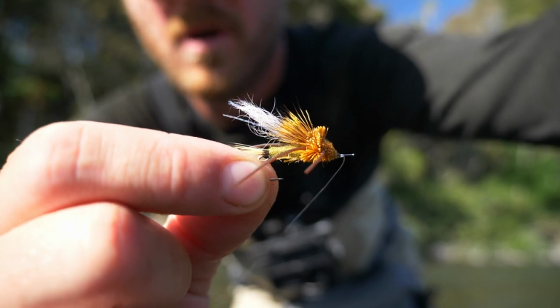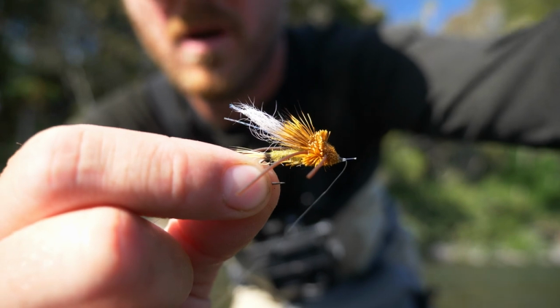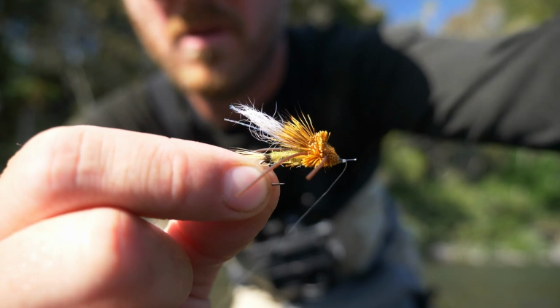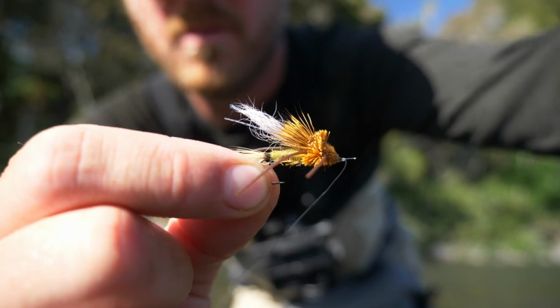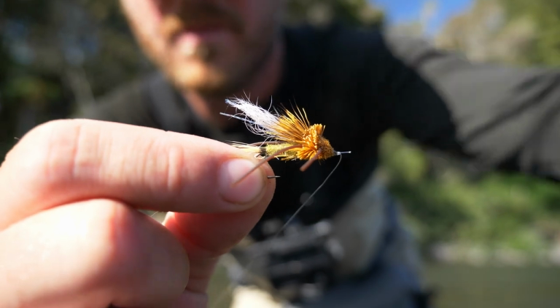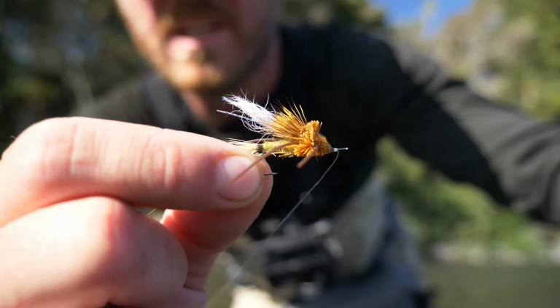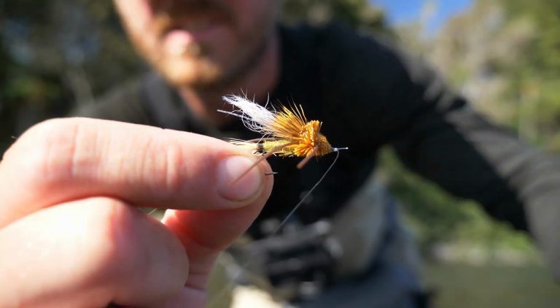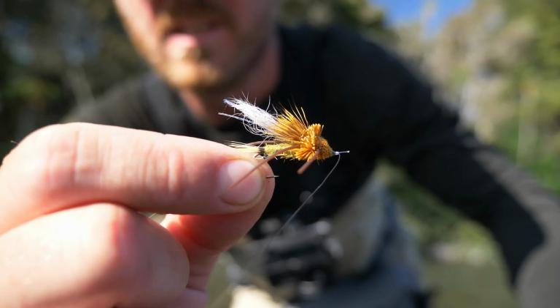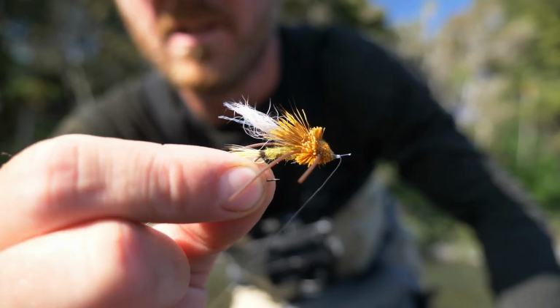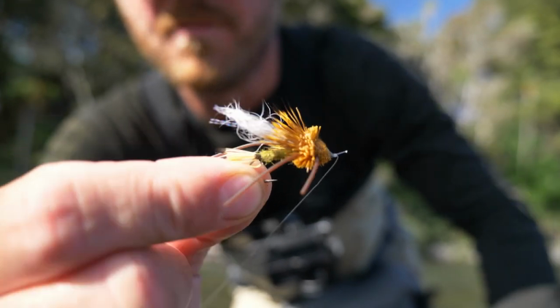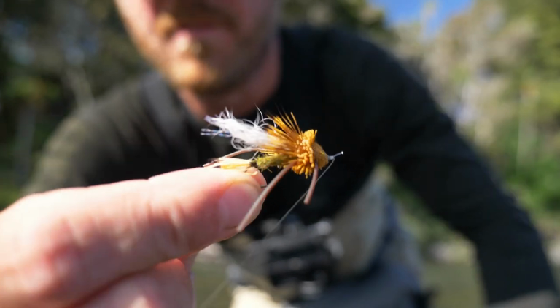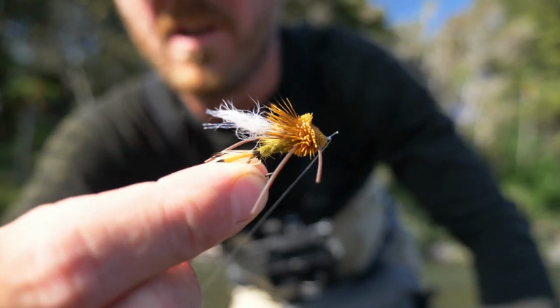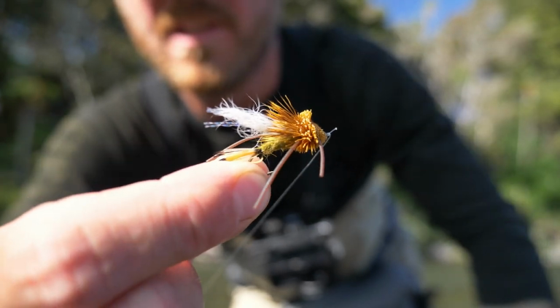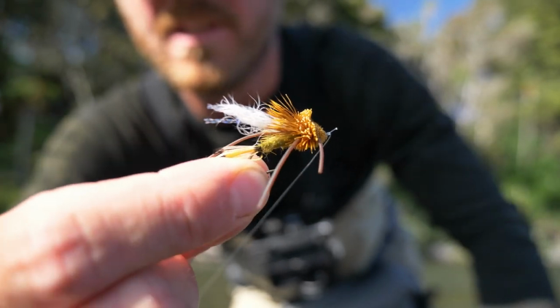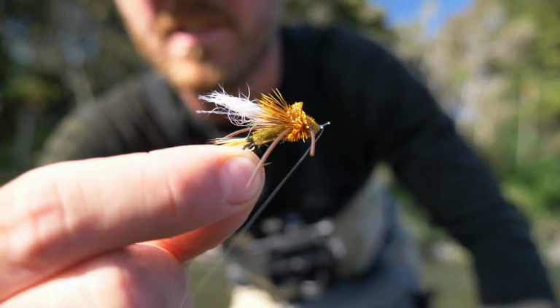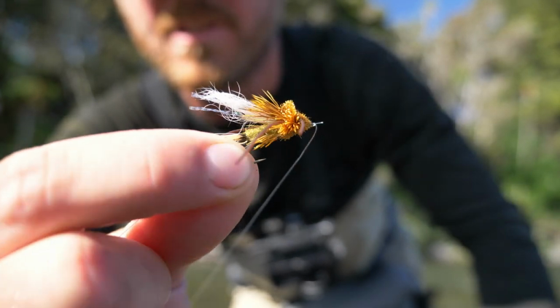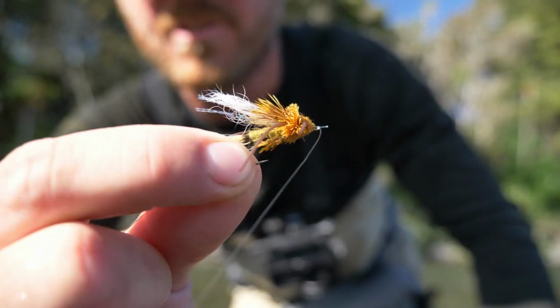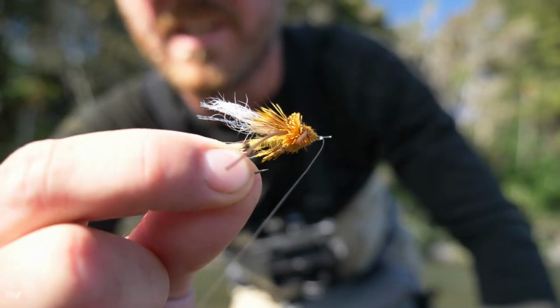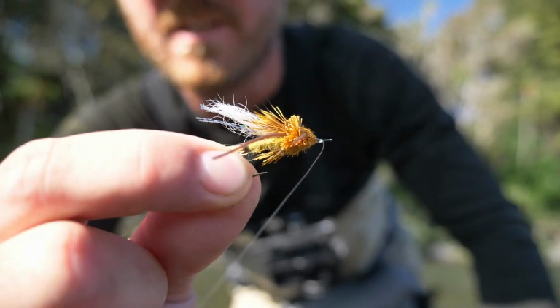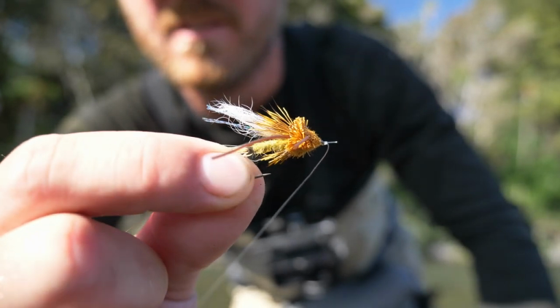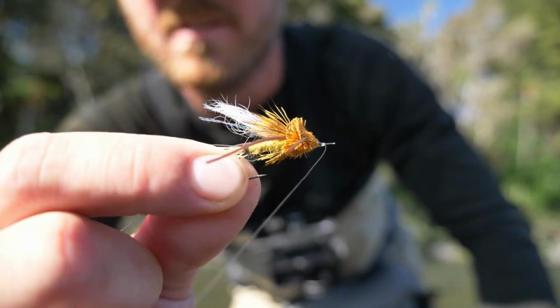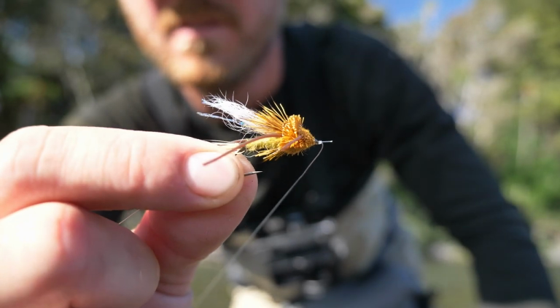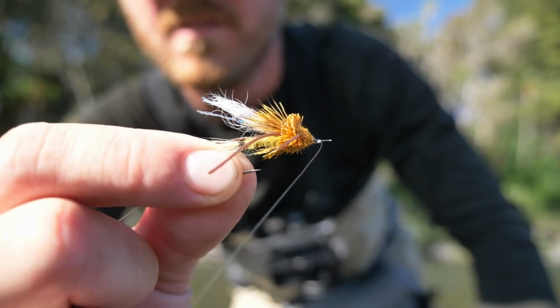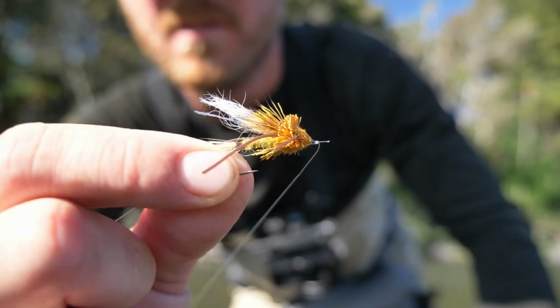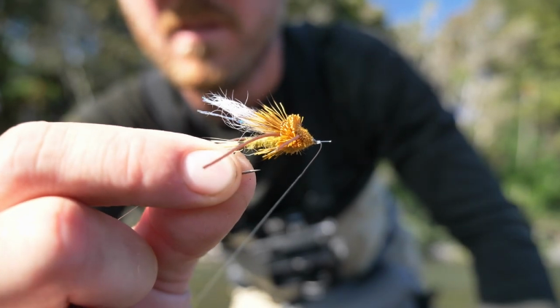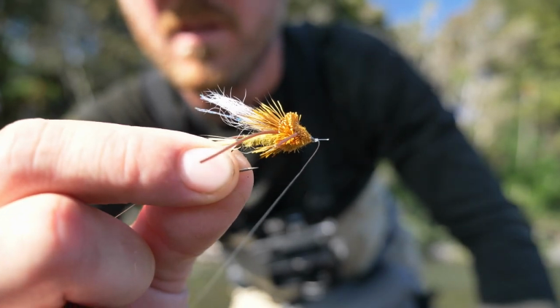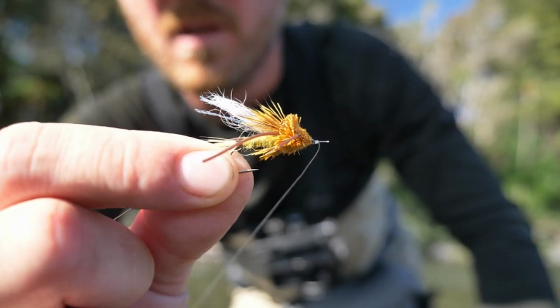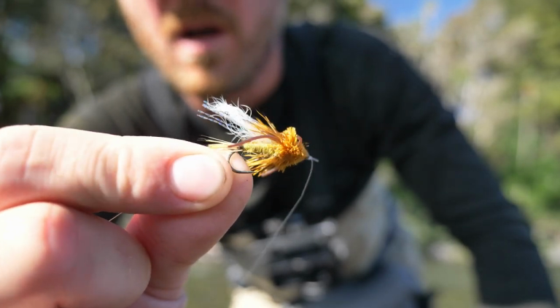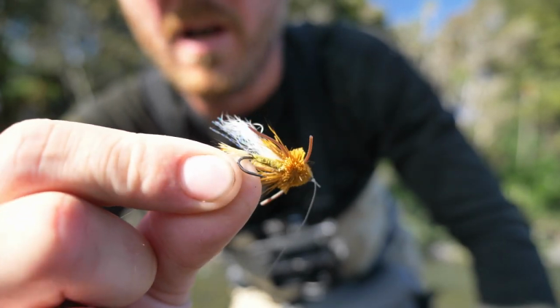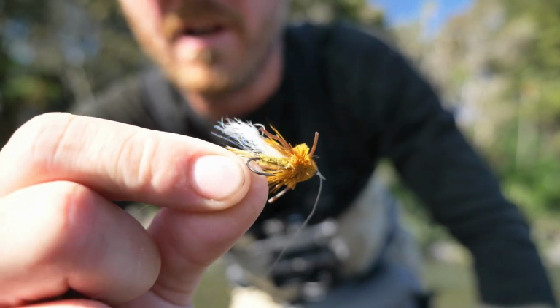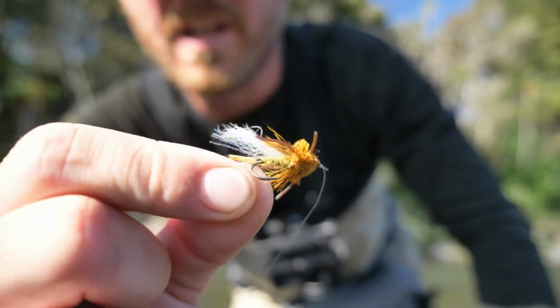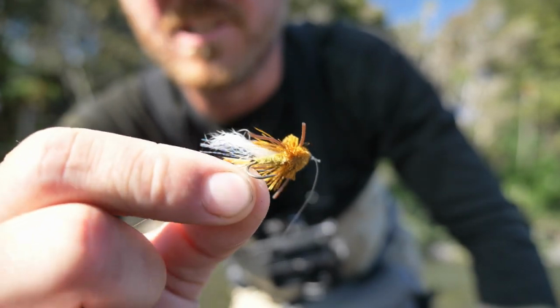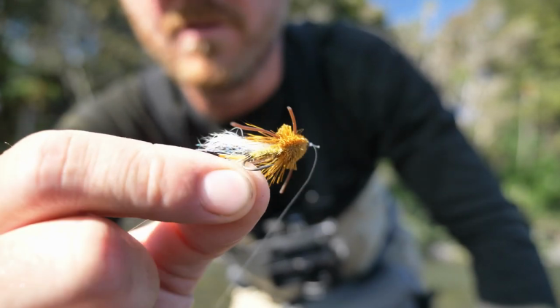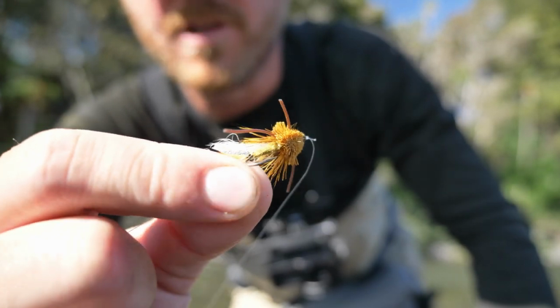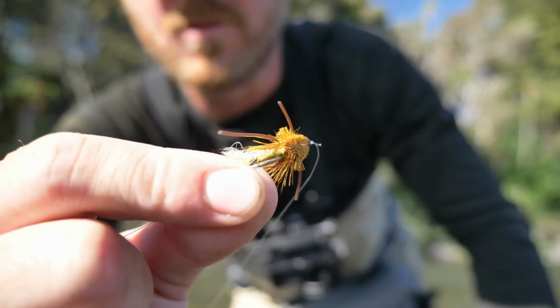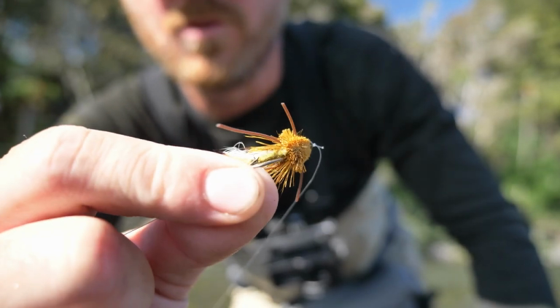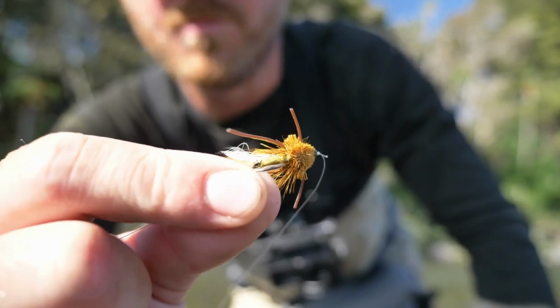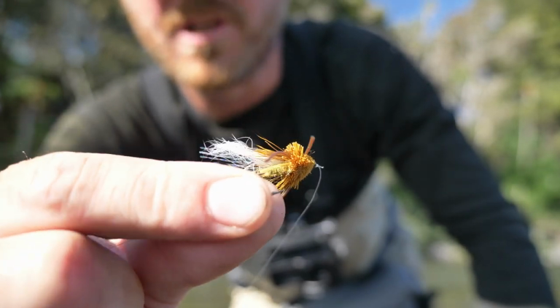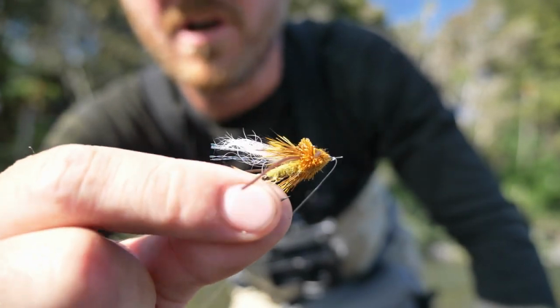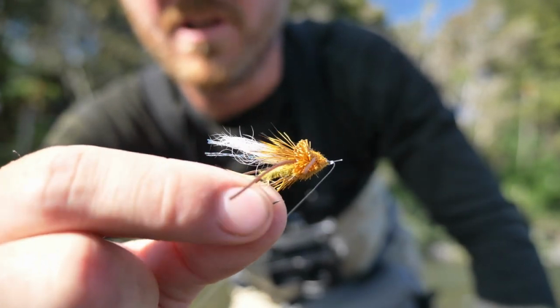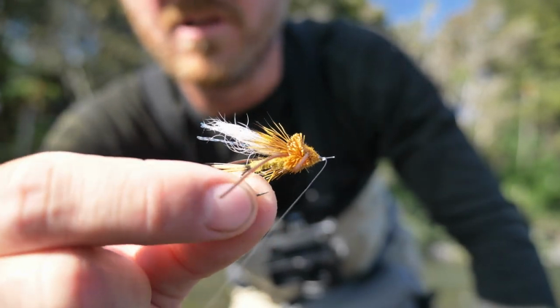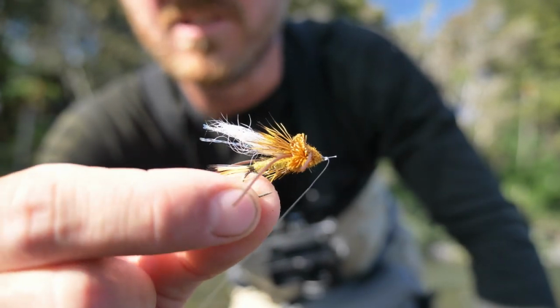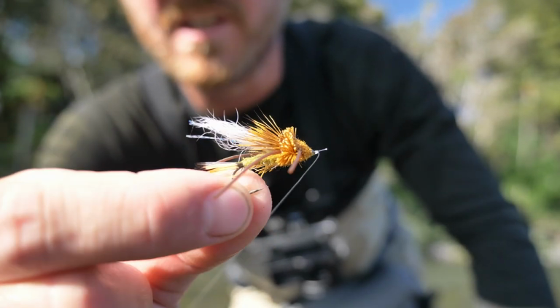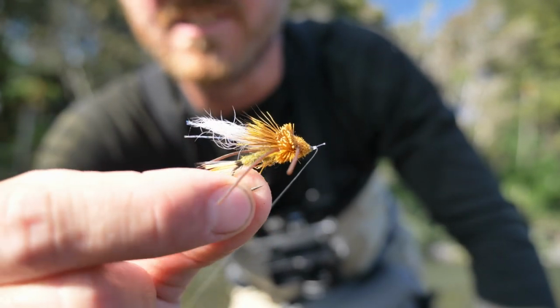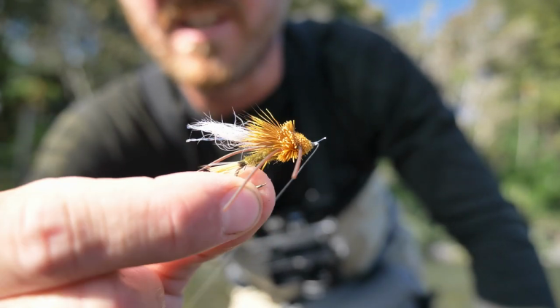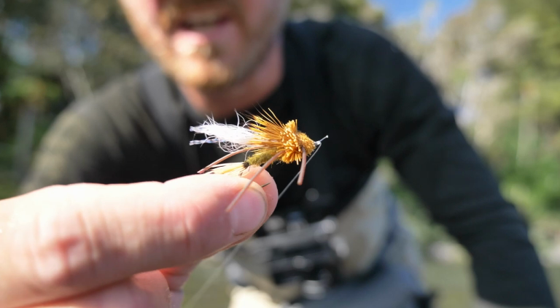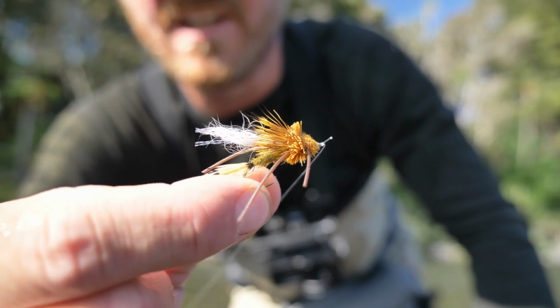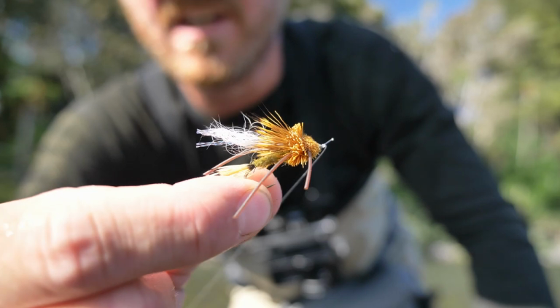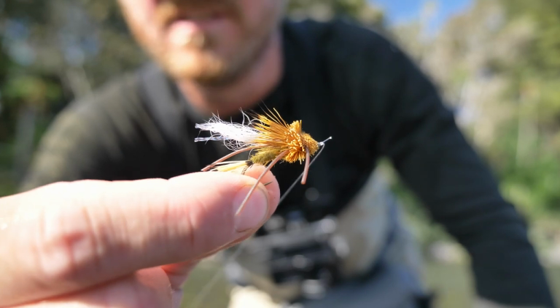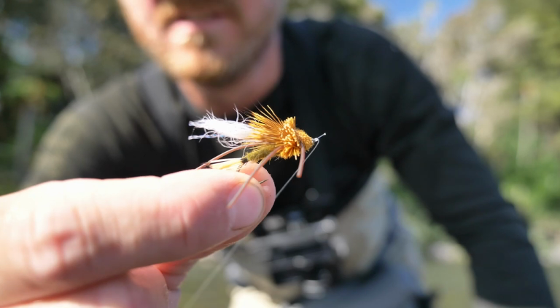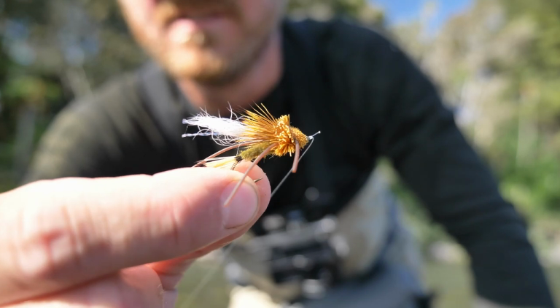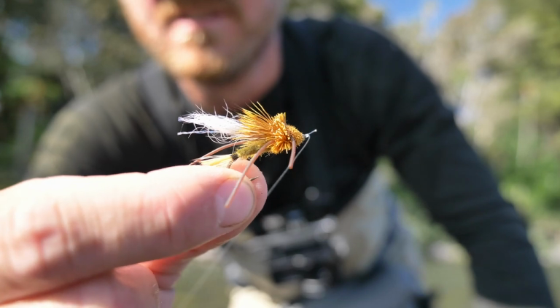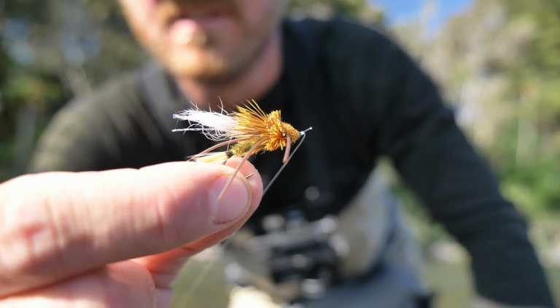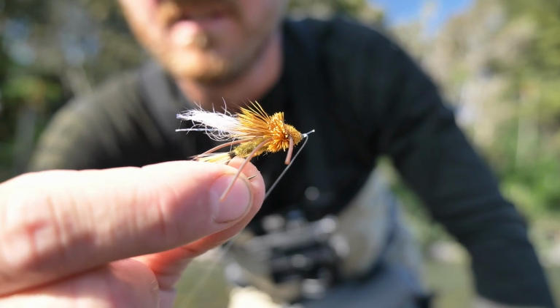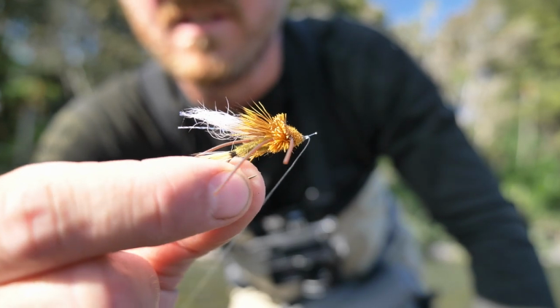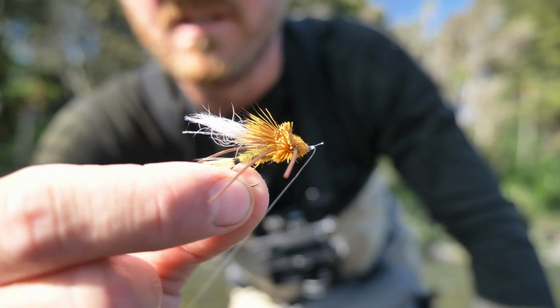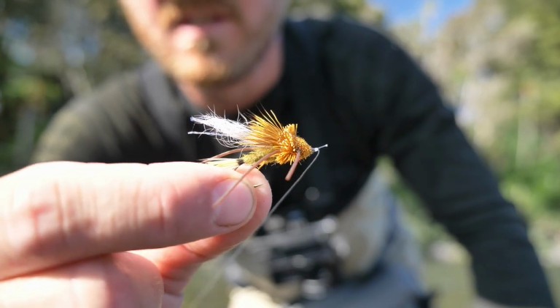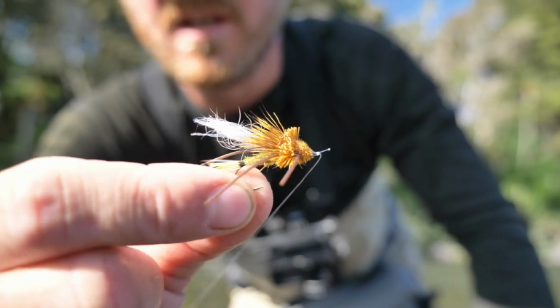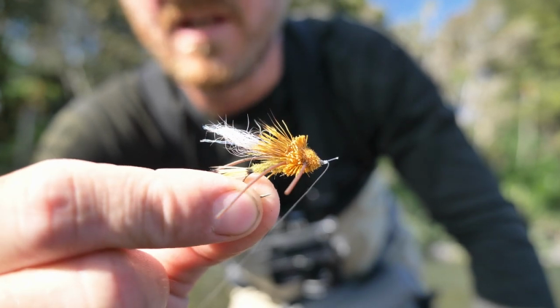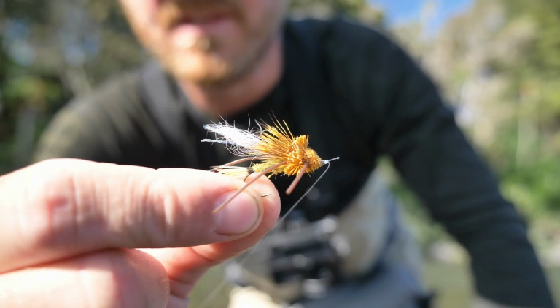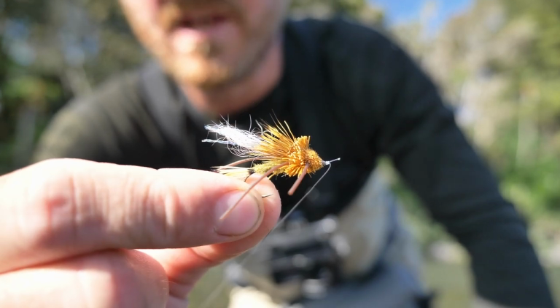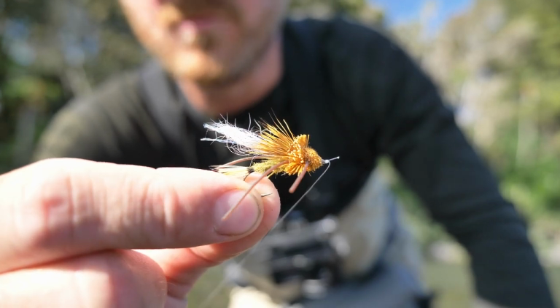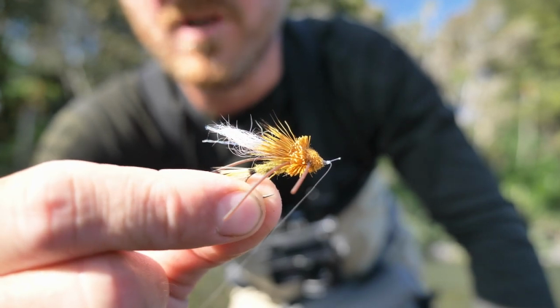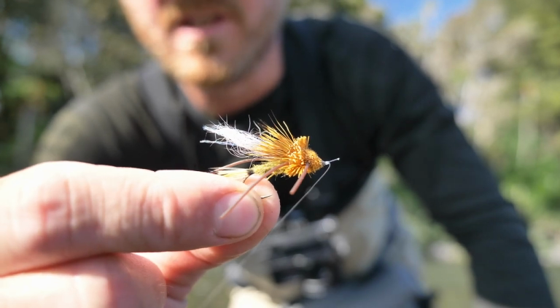That's the little fly that did the trick. I don't actually know what it's called, but it kind of looks like a cicada — and that worked.